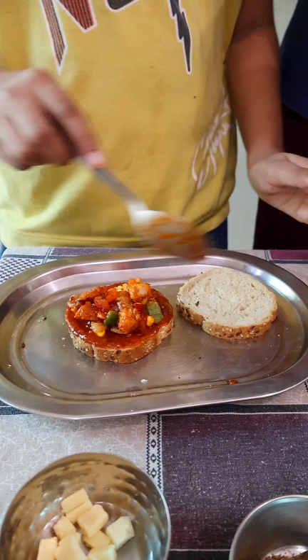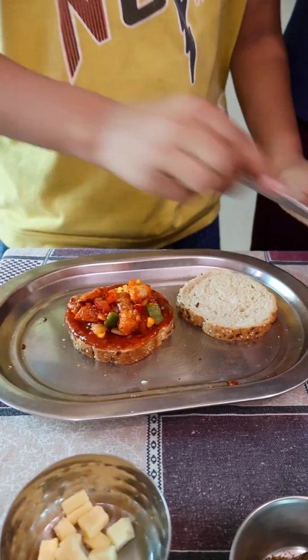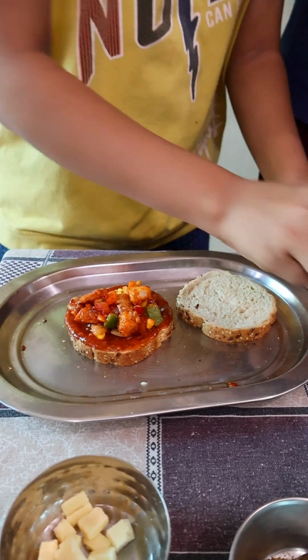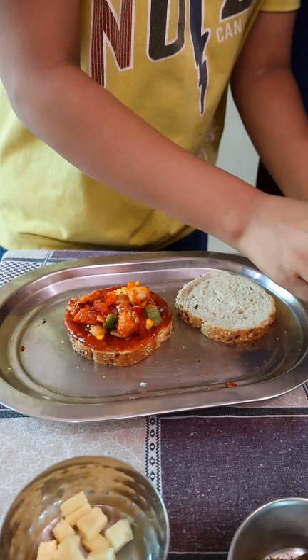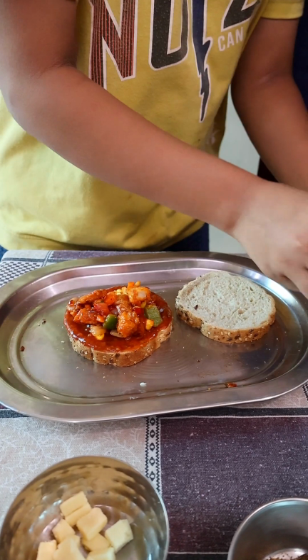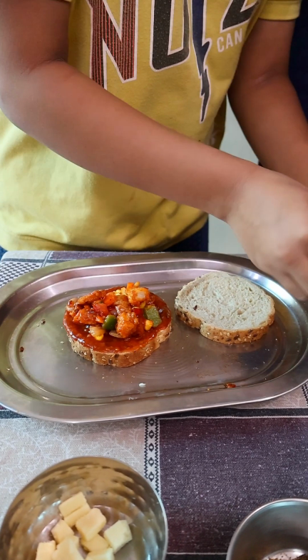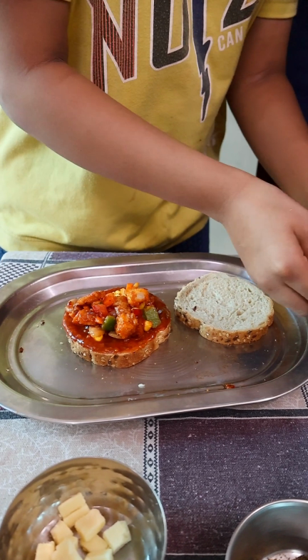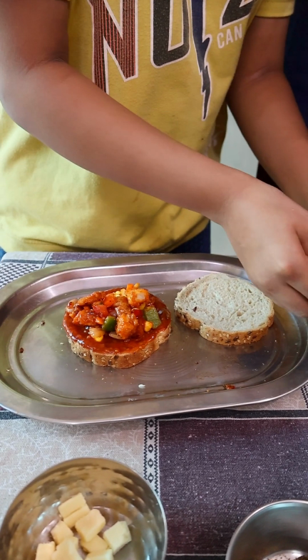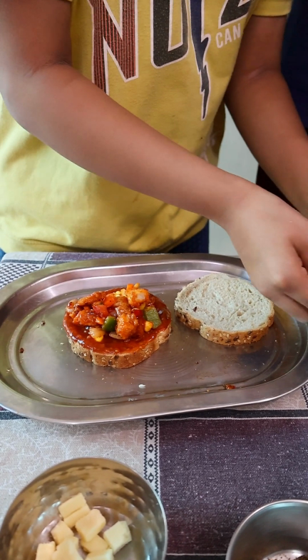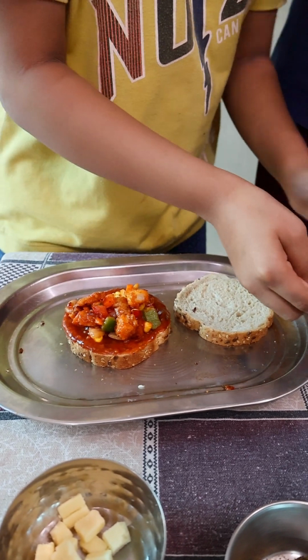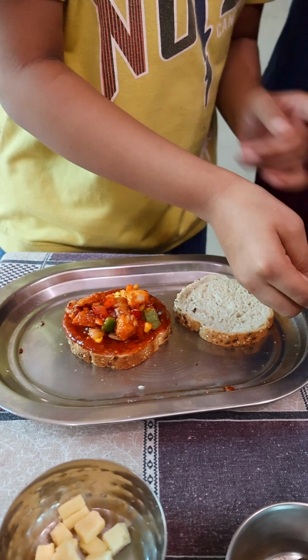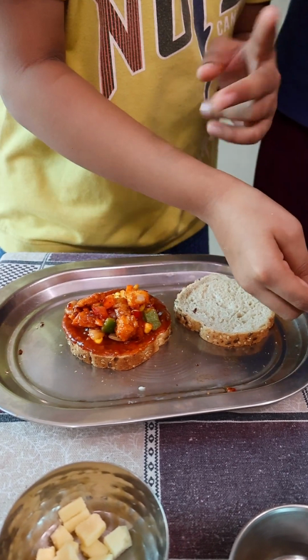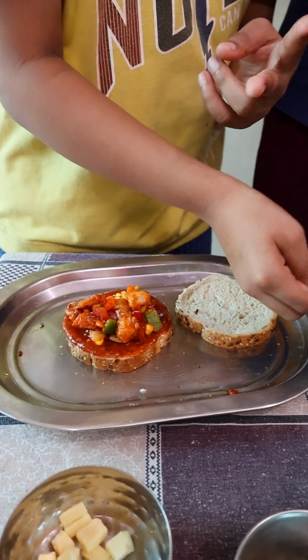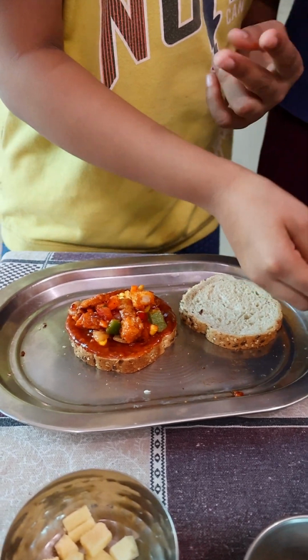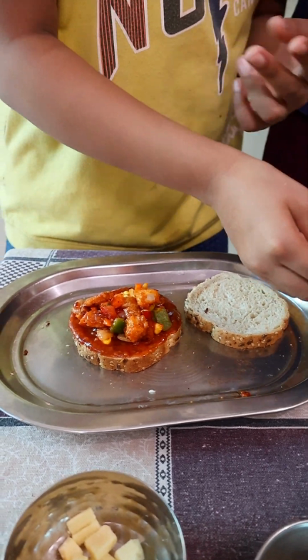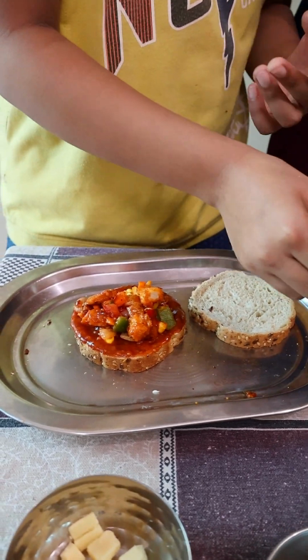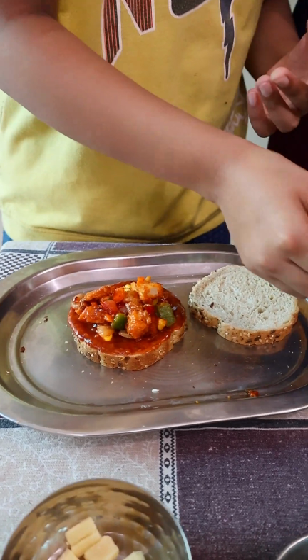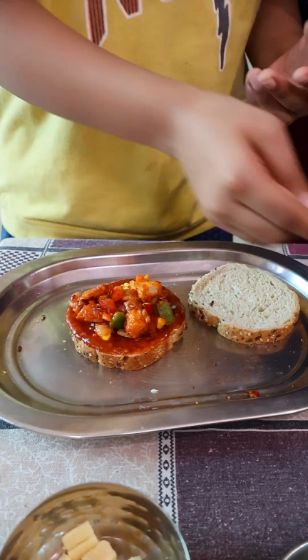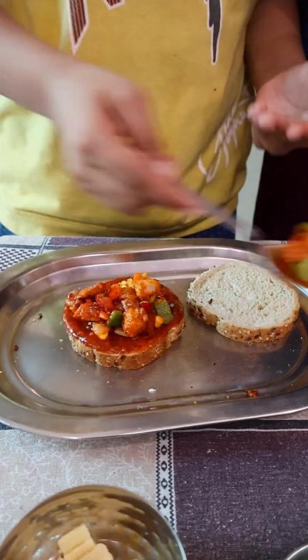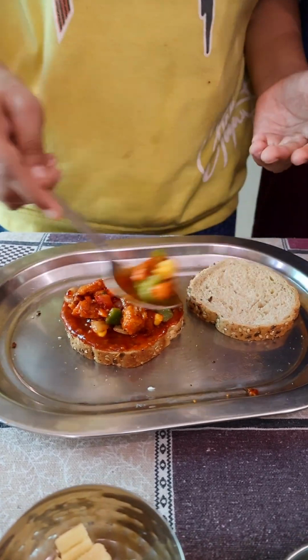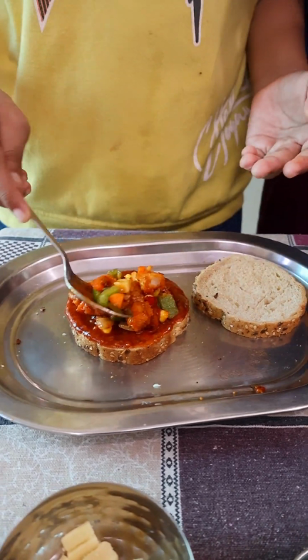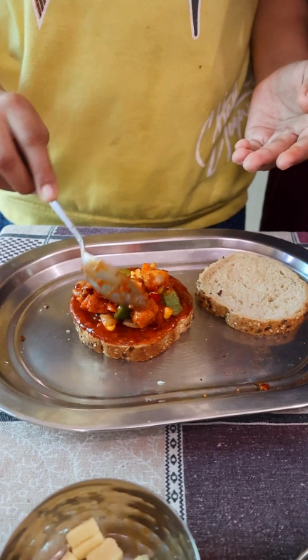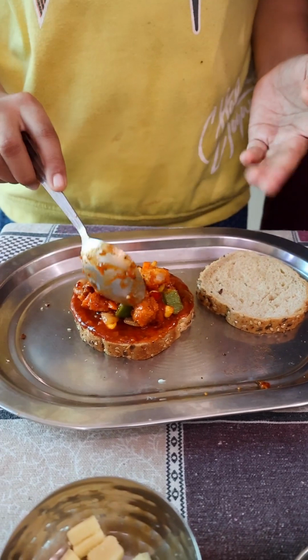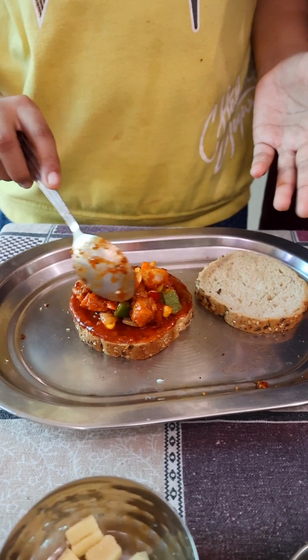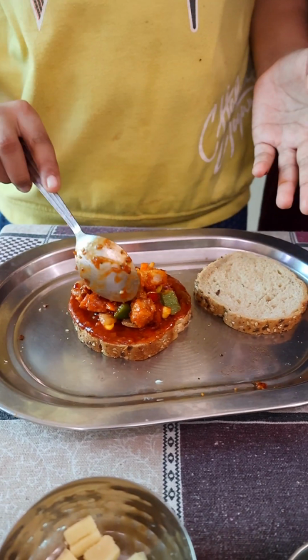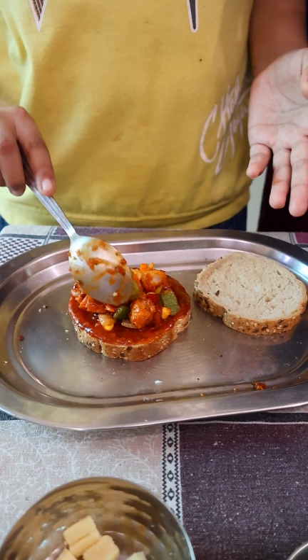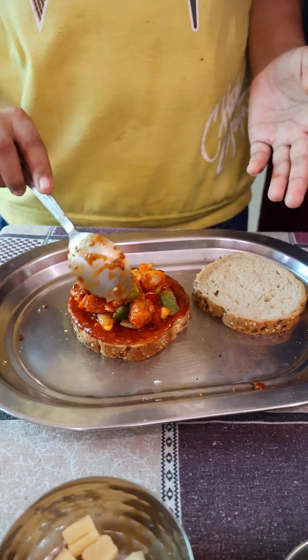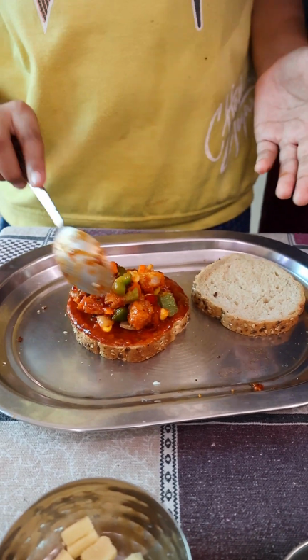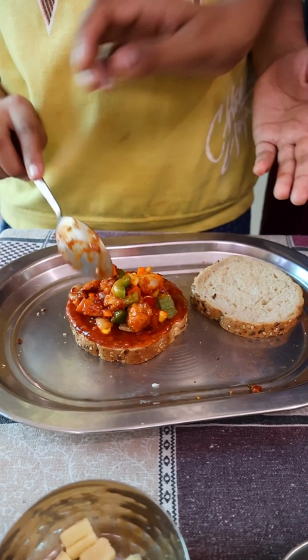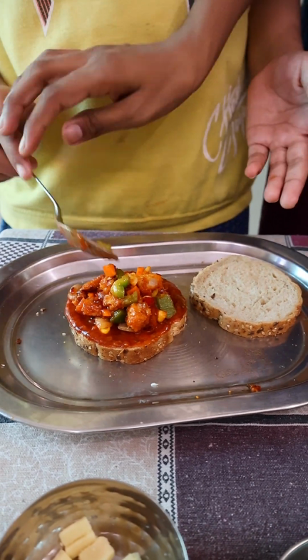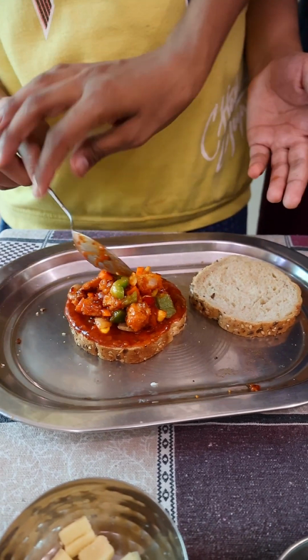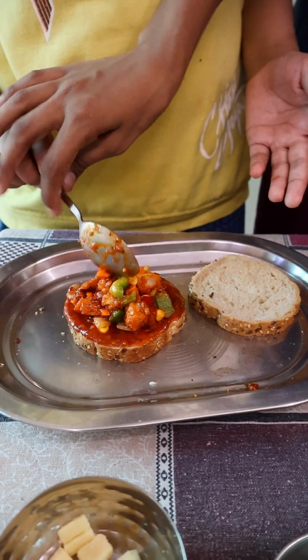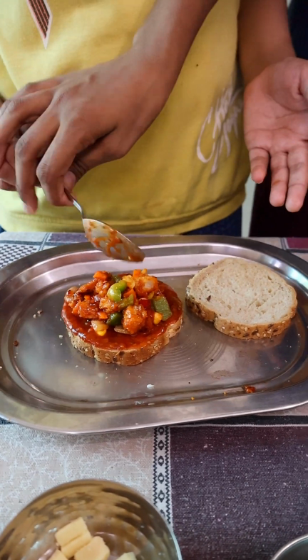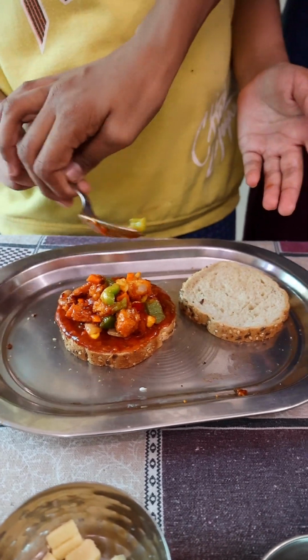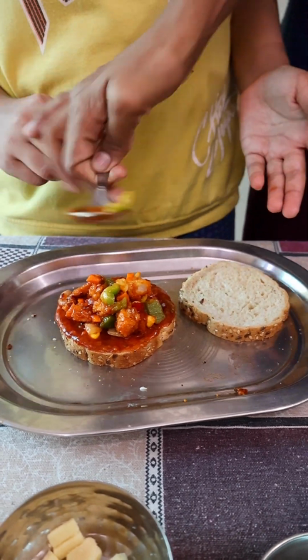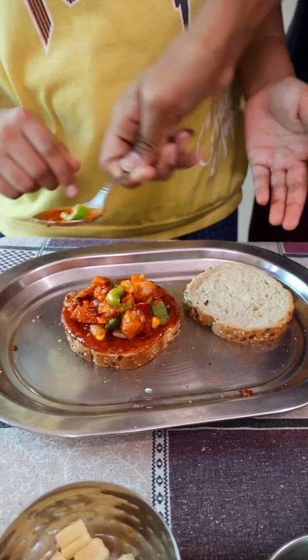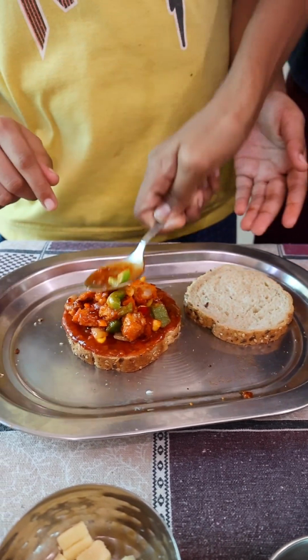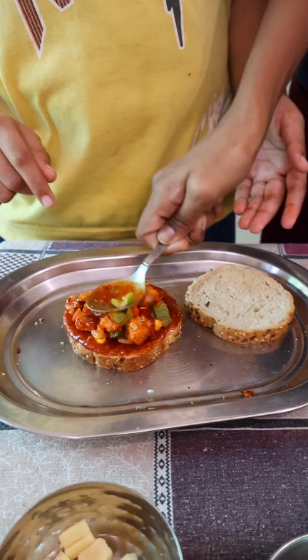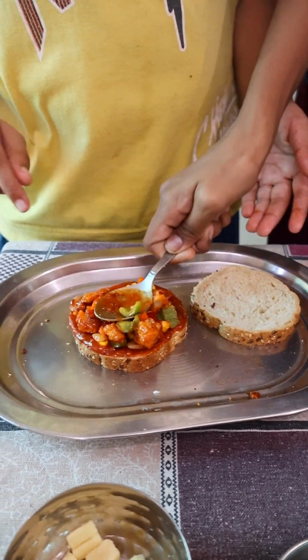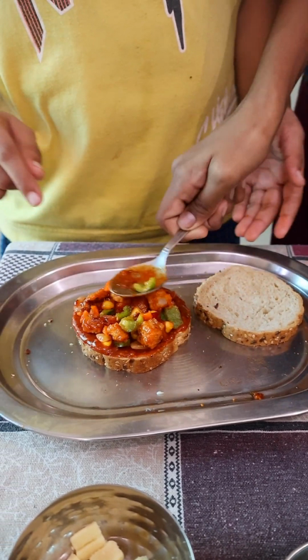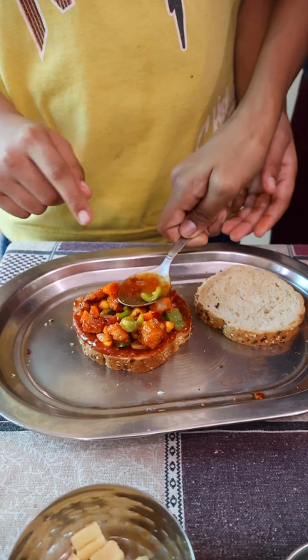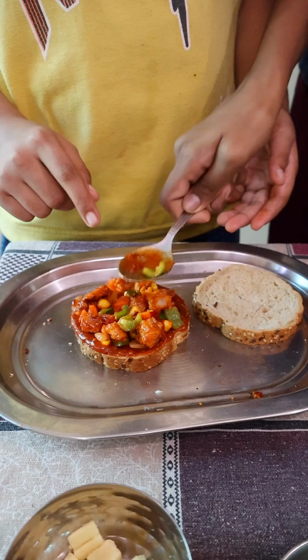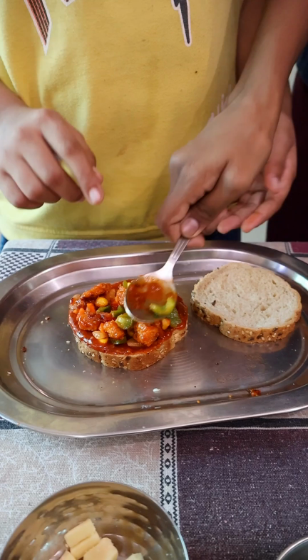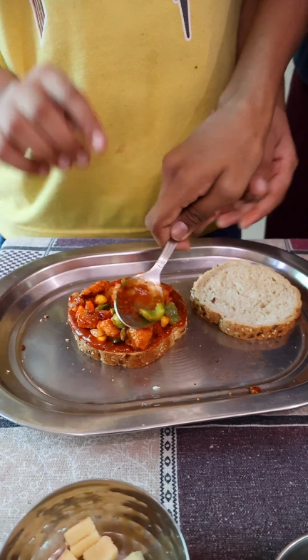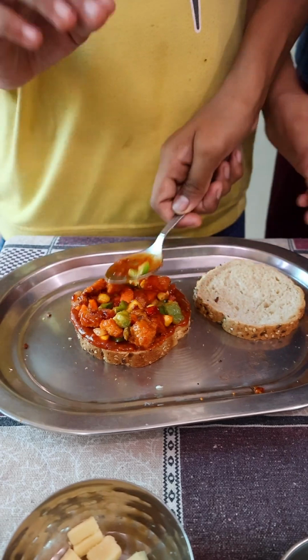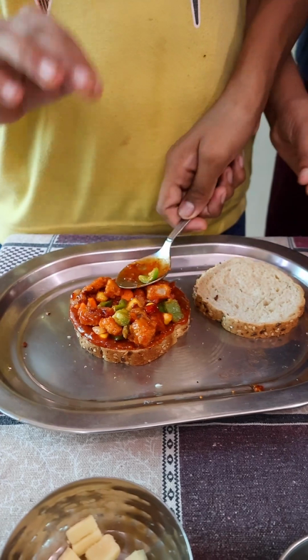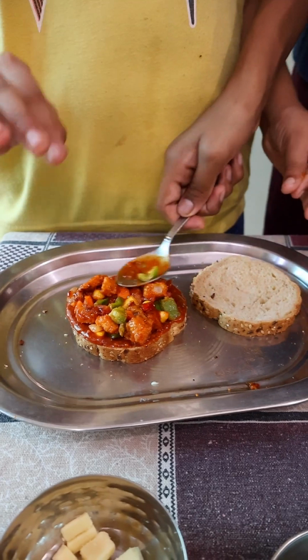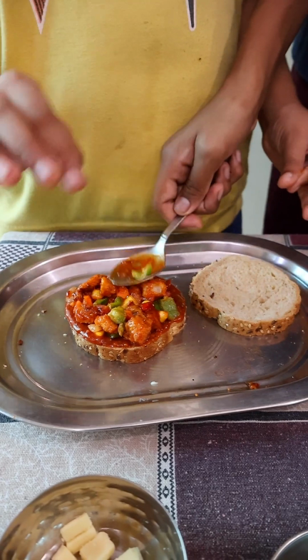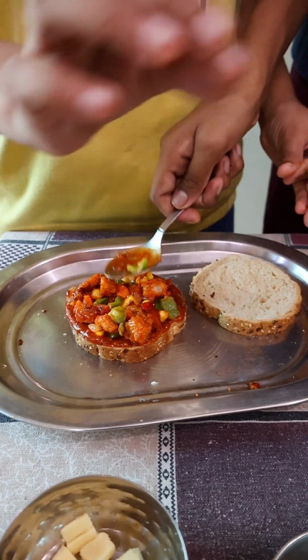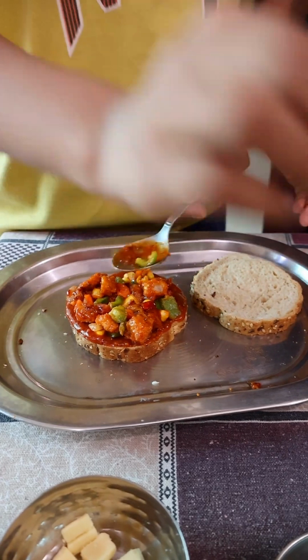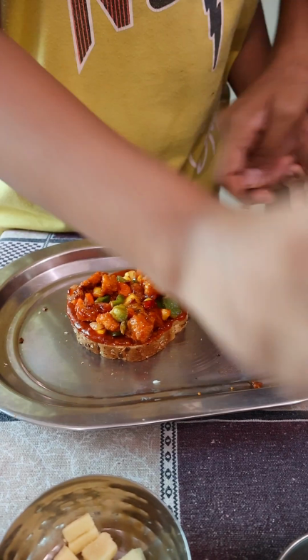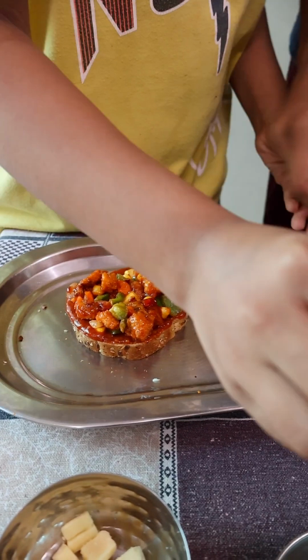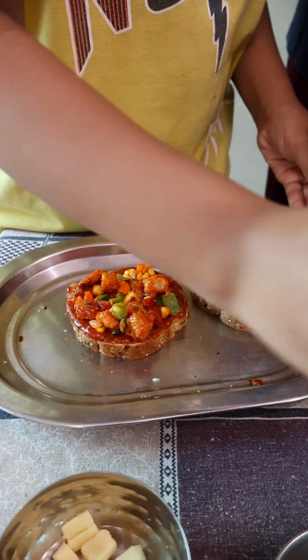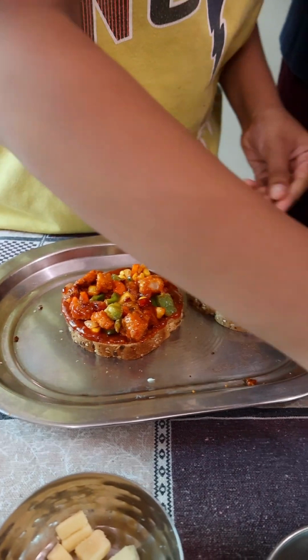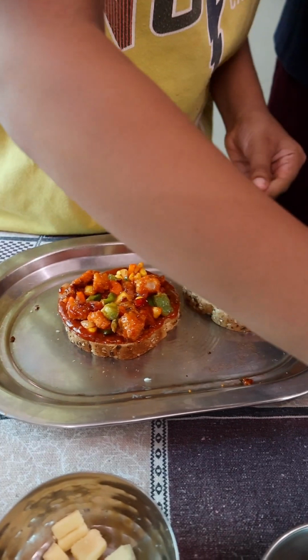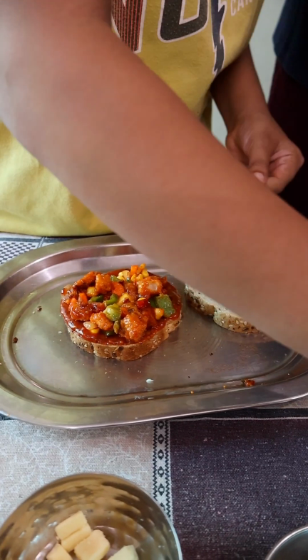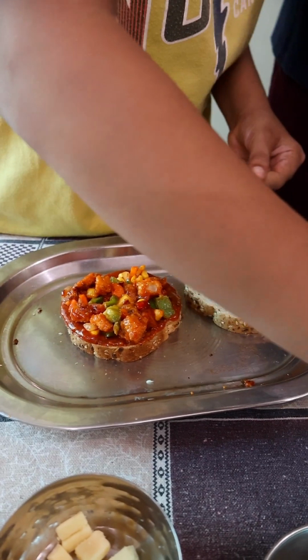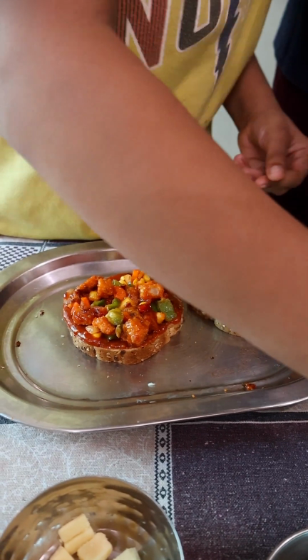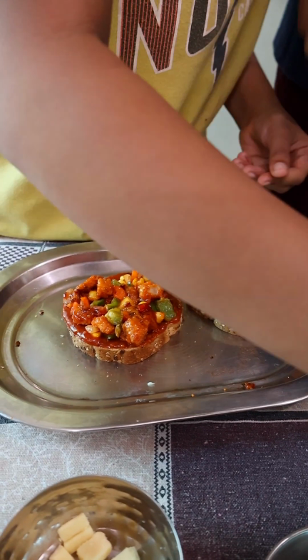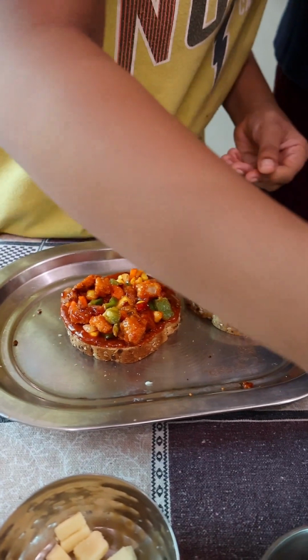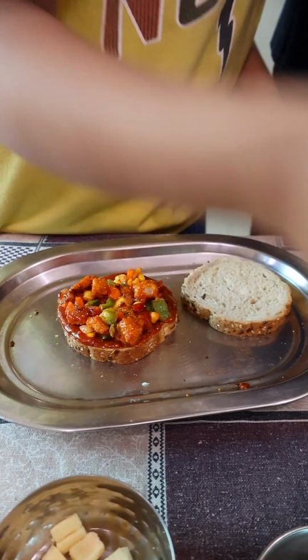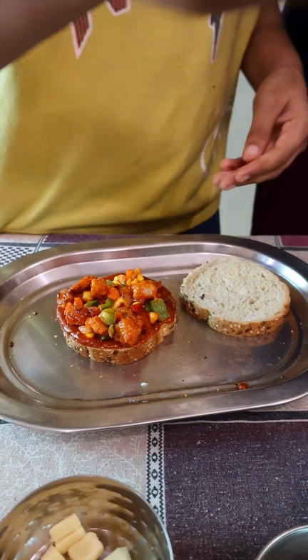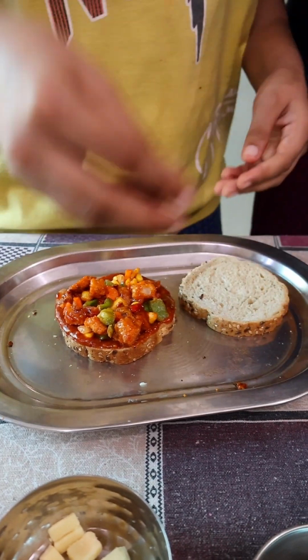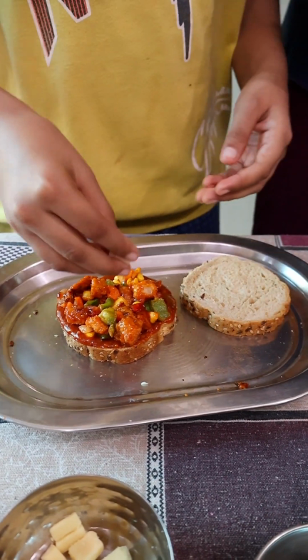We have two layers in our mini pizza, so we have prepared the first layer and fried the vegetables. Now we will add this cheese.